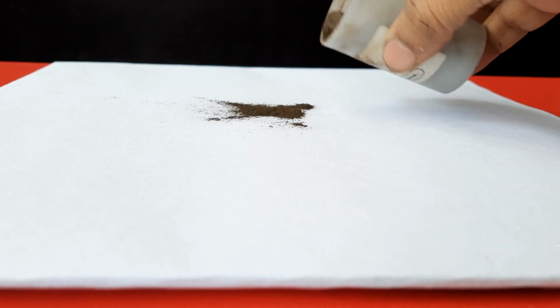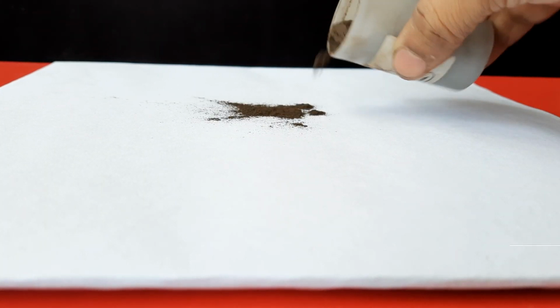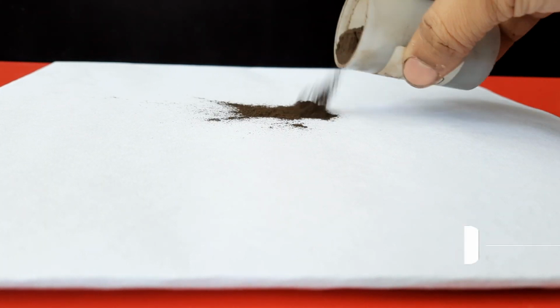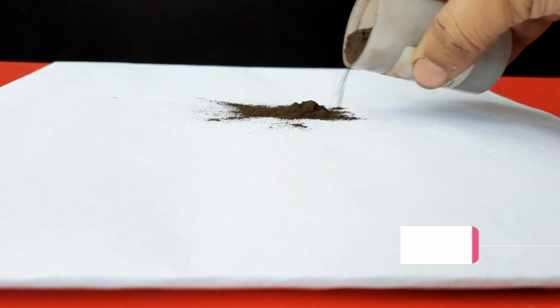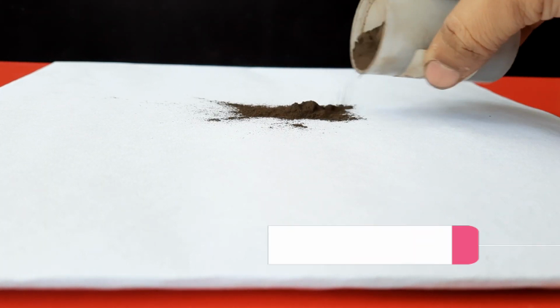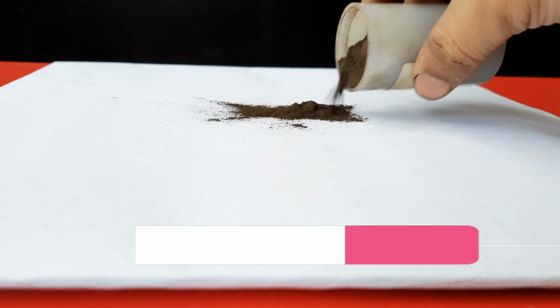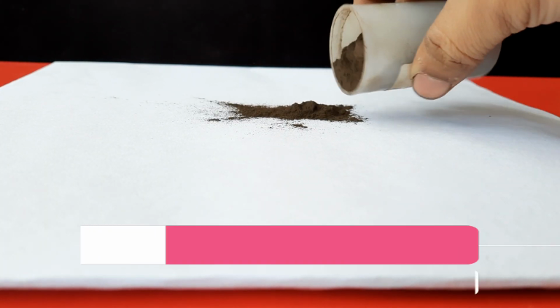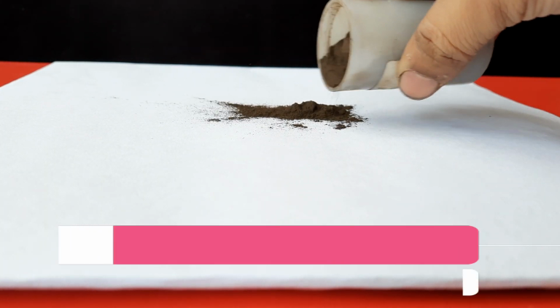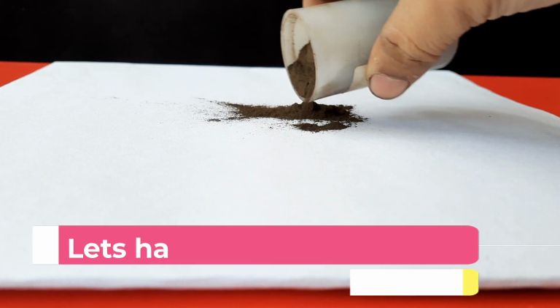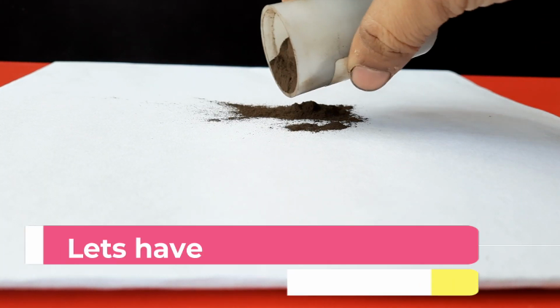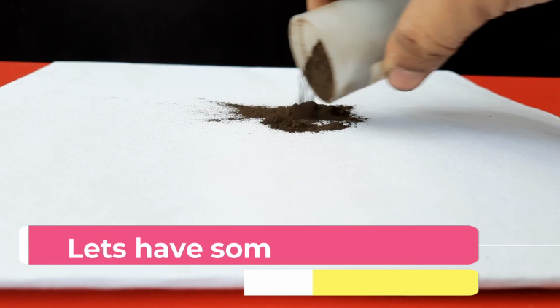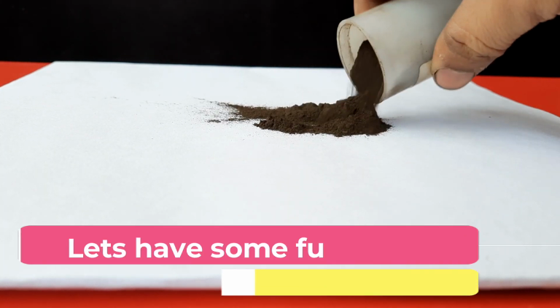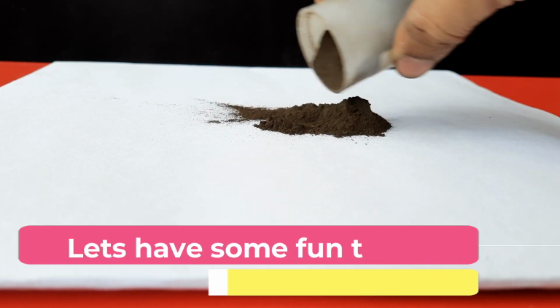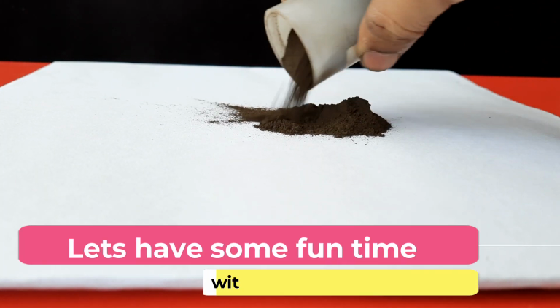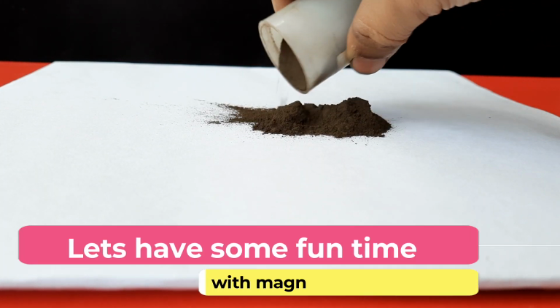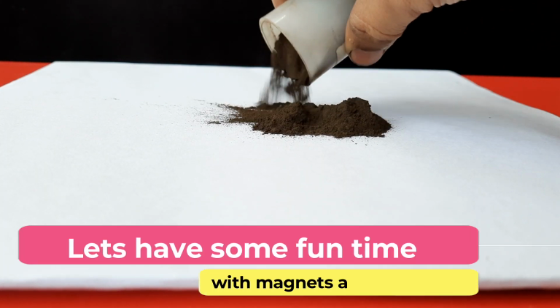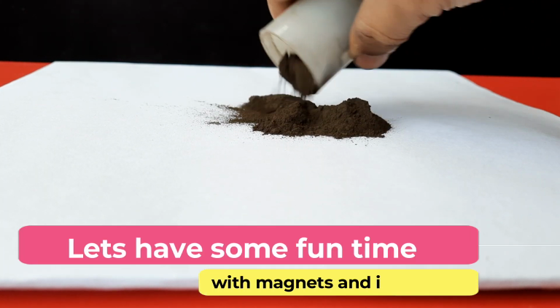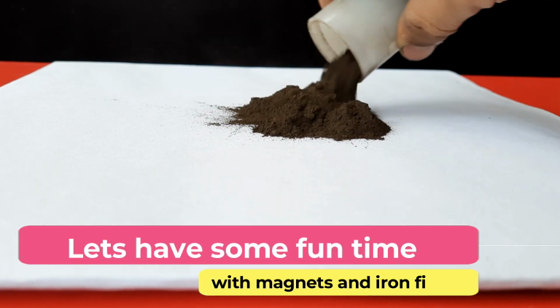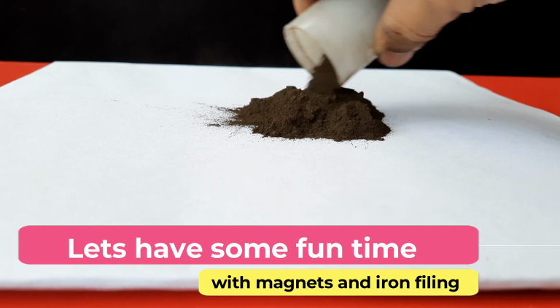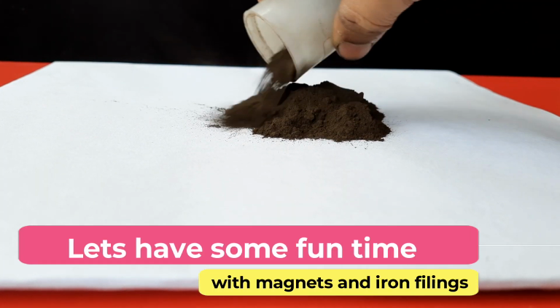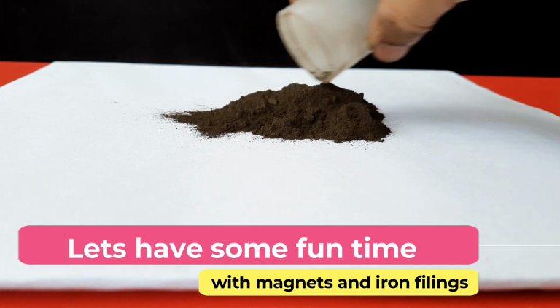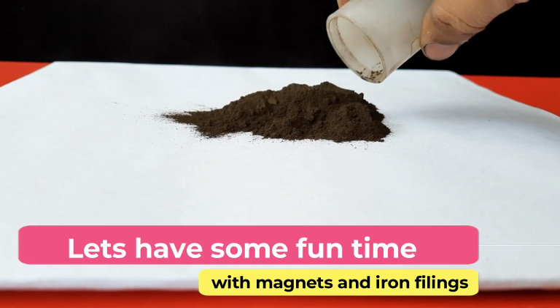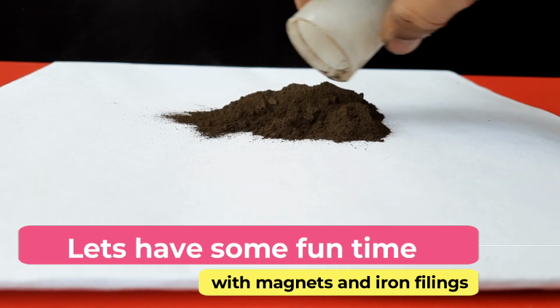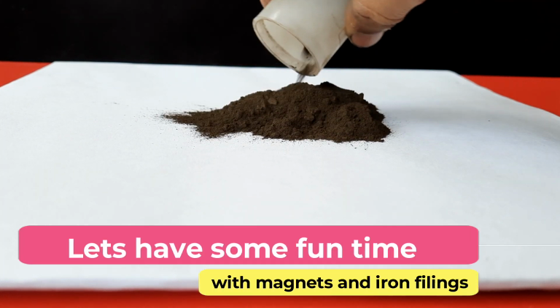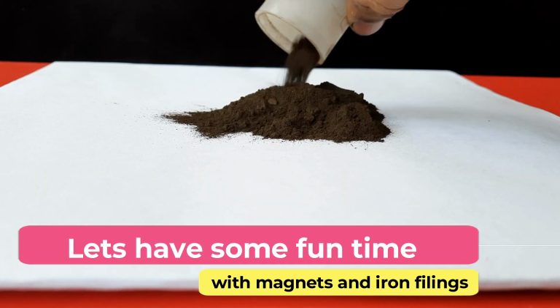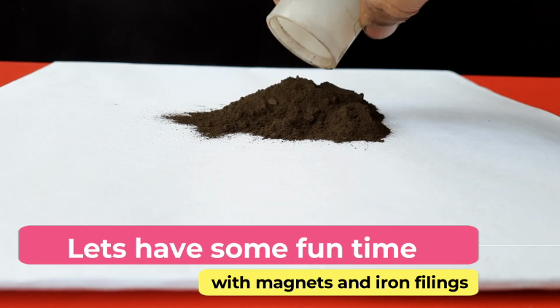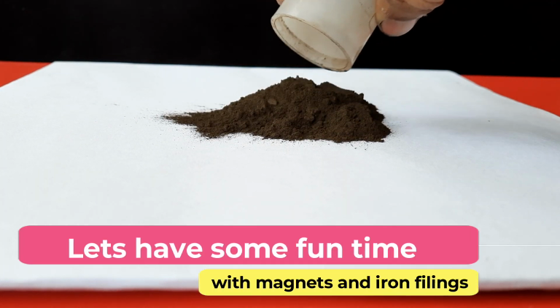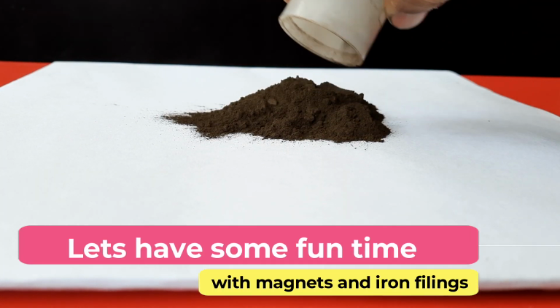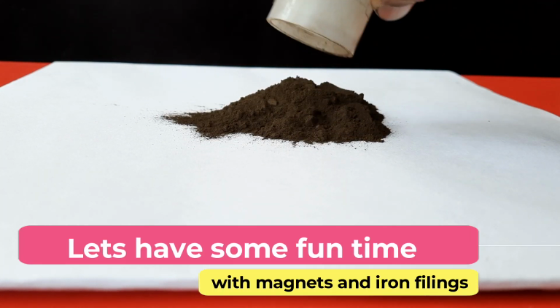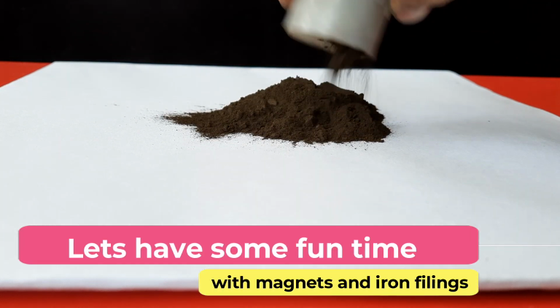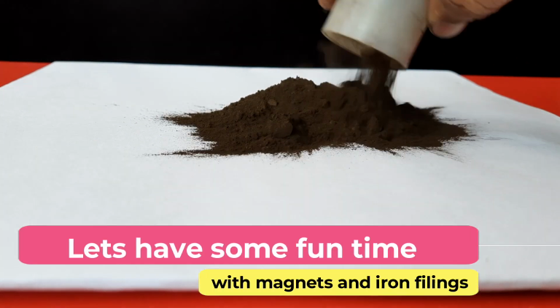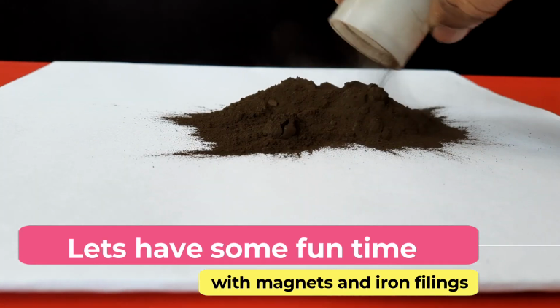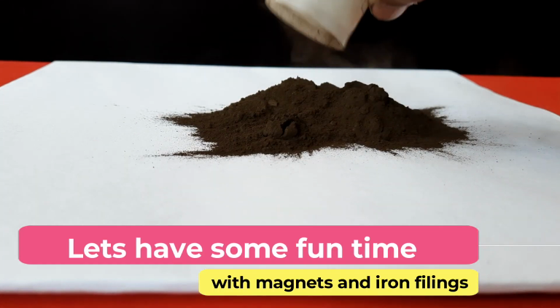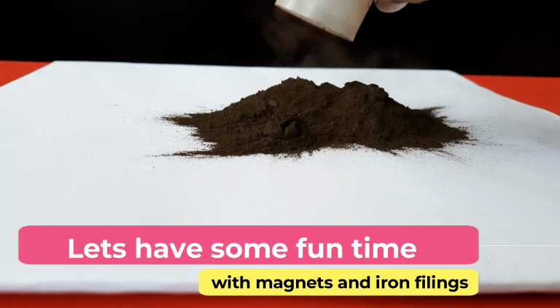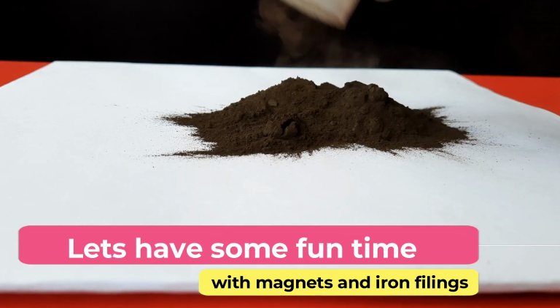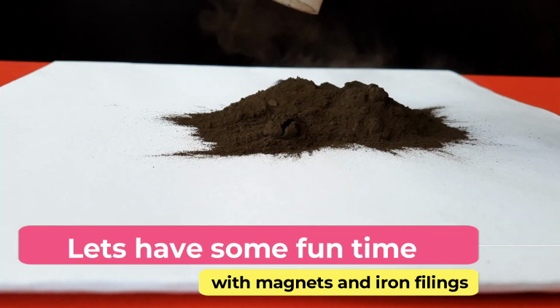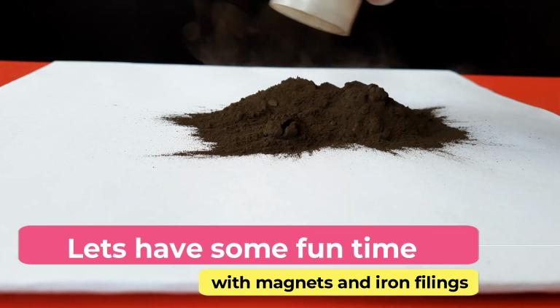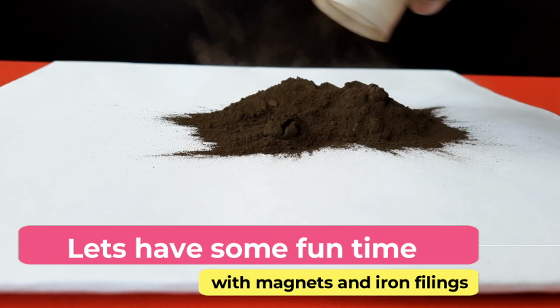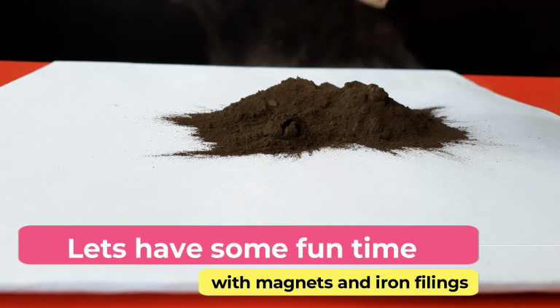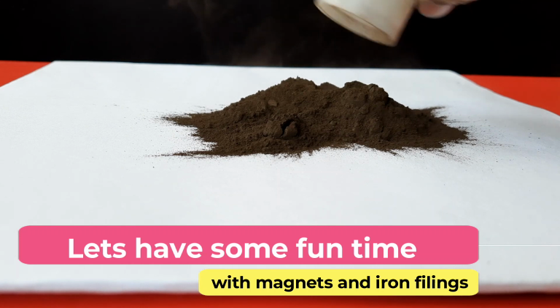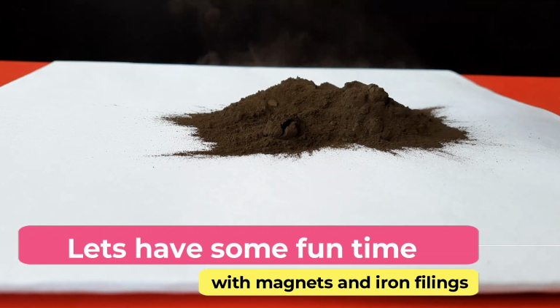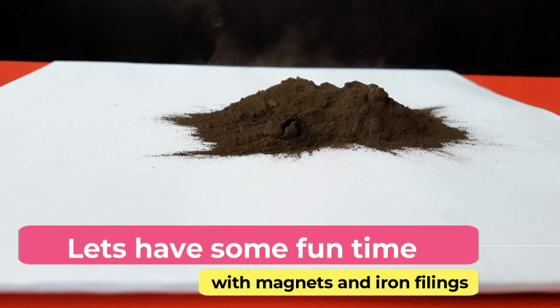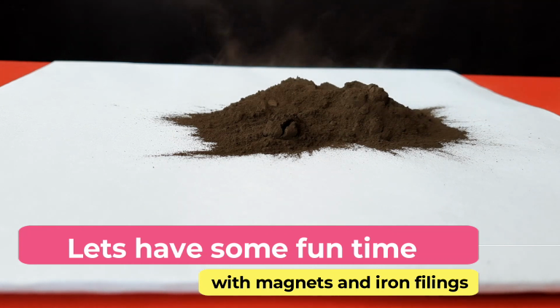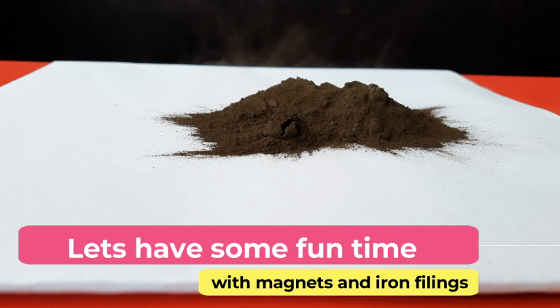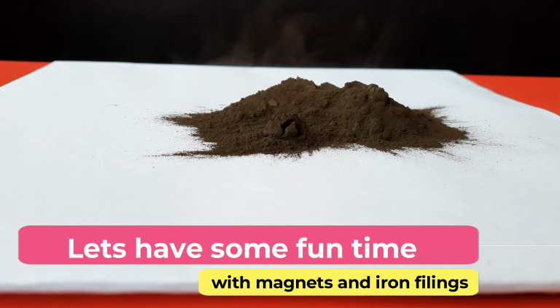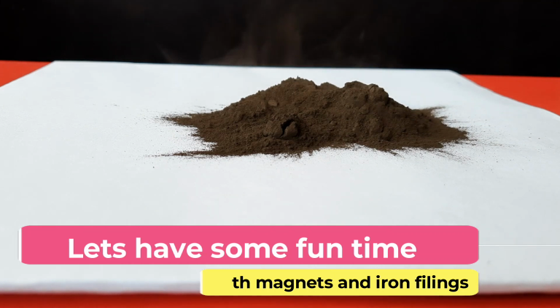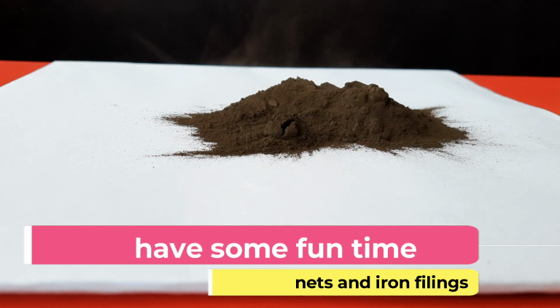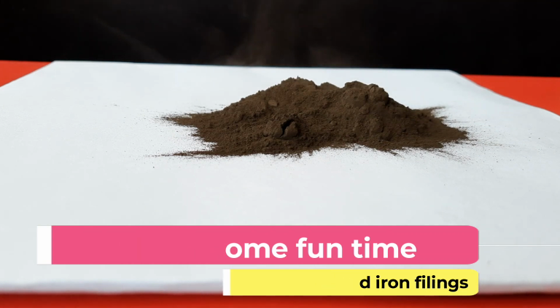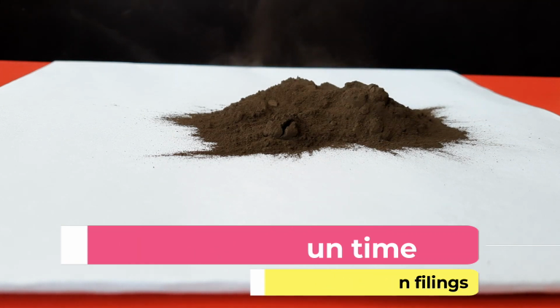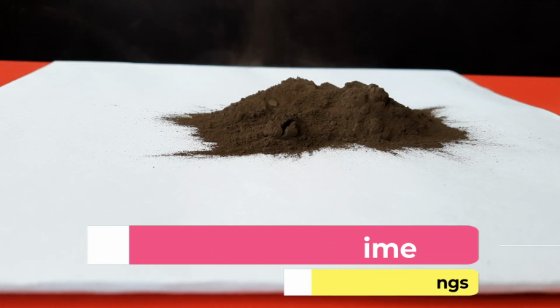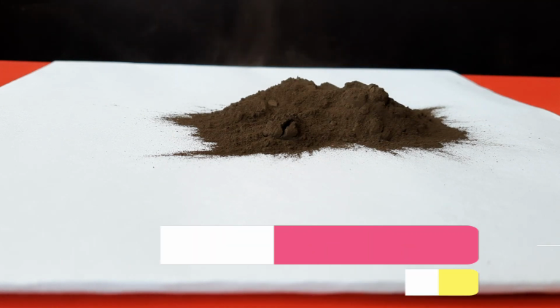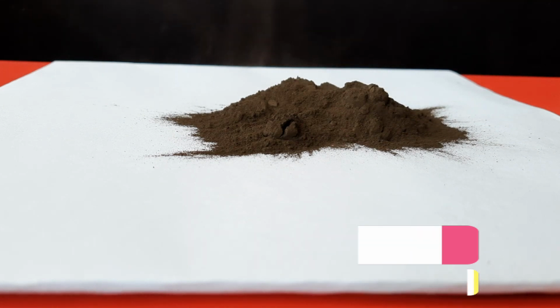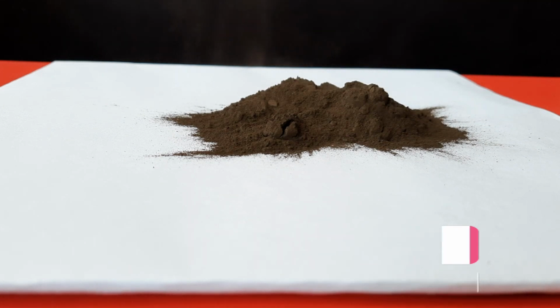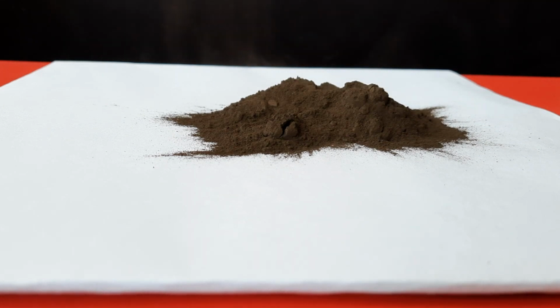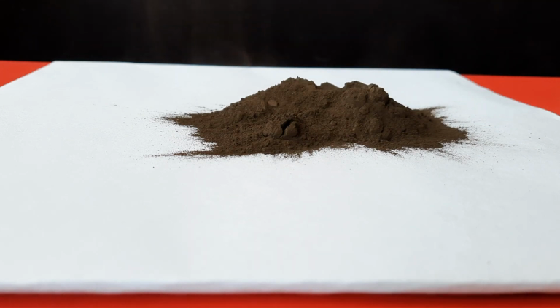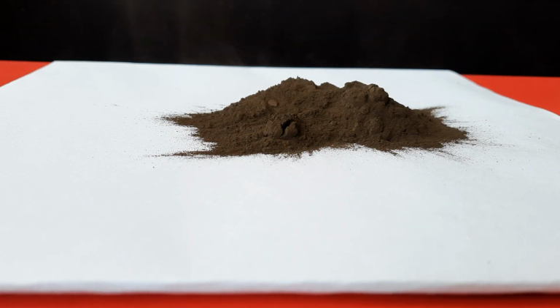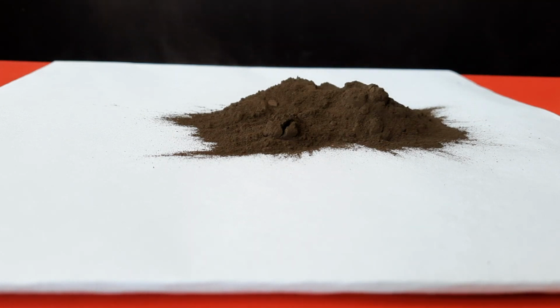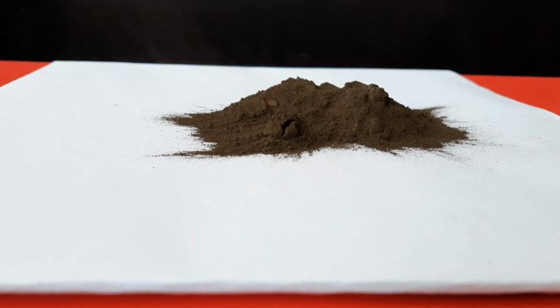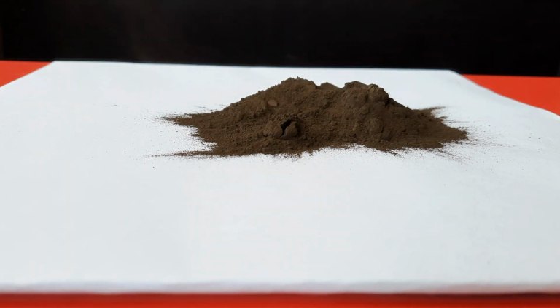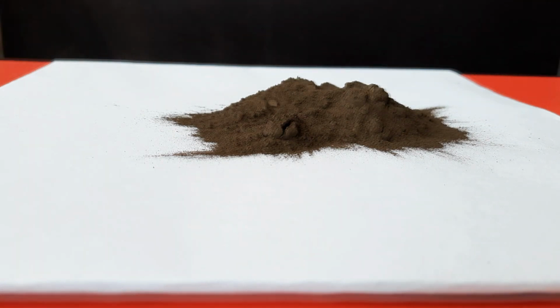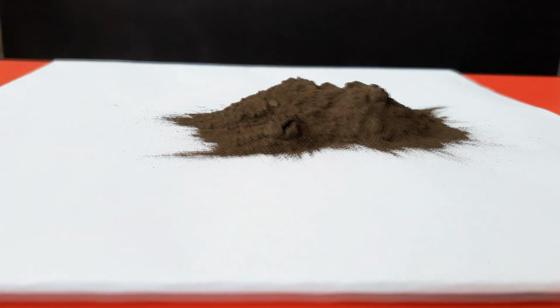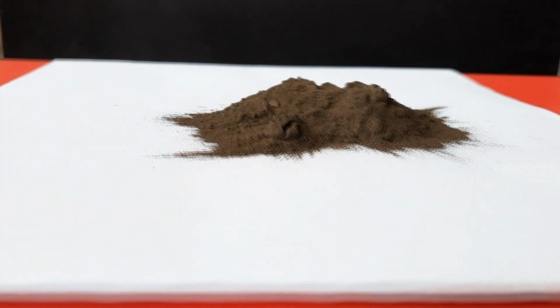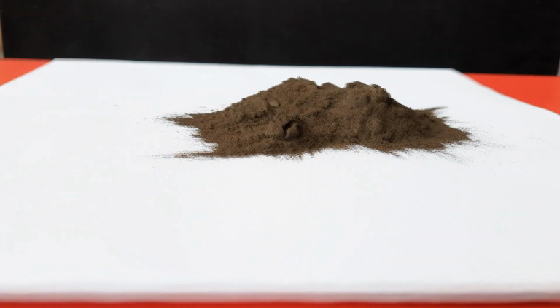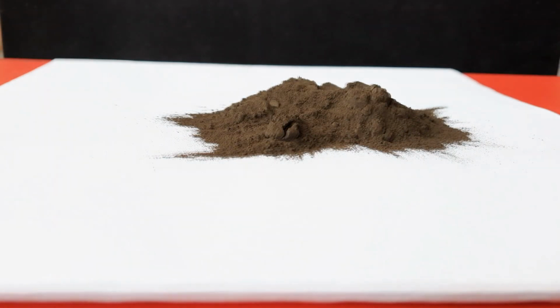Finally, we will have some fun with the magnet and fine iron powder. Enjoy the play with background music.